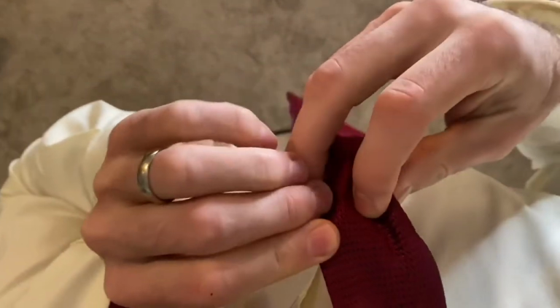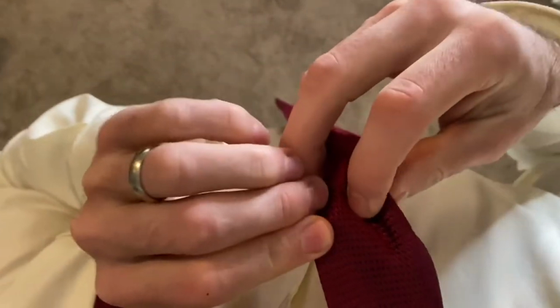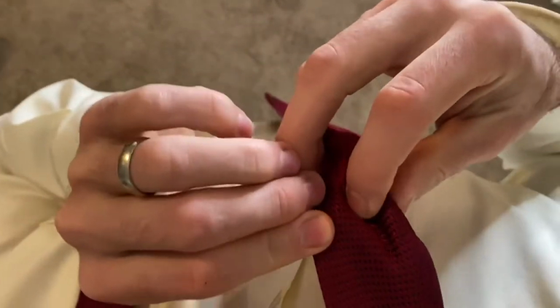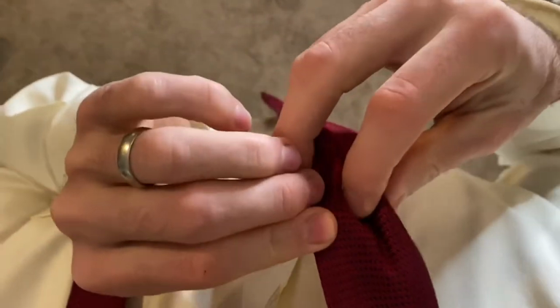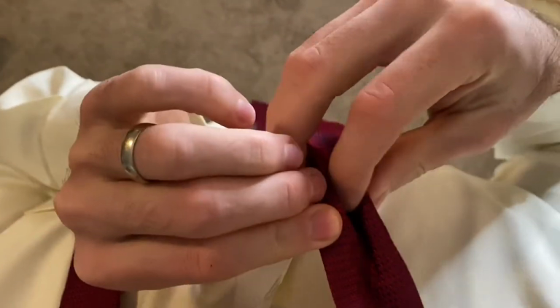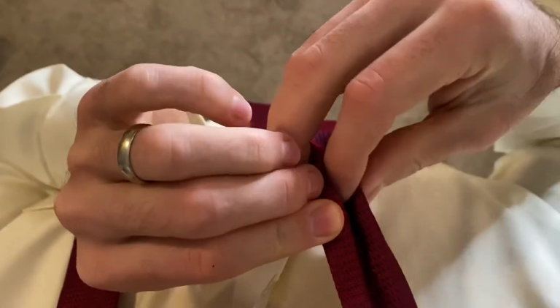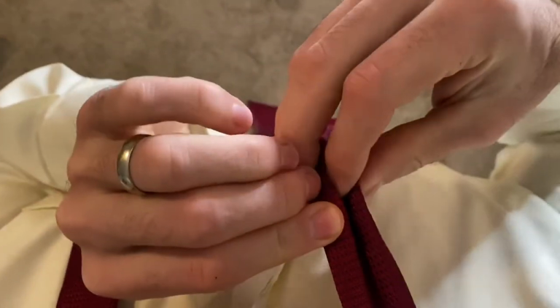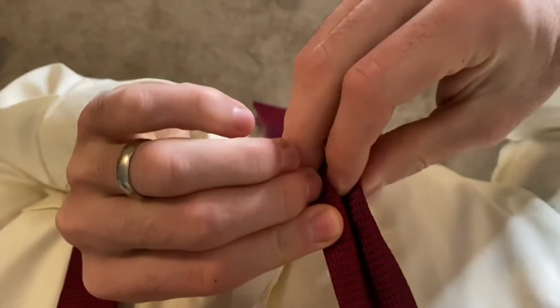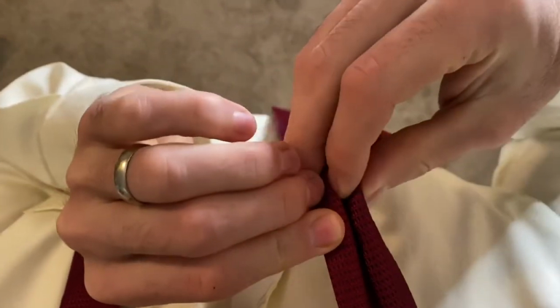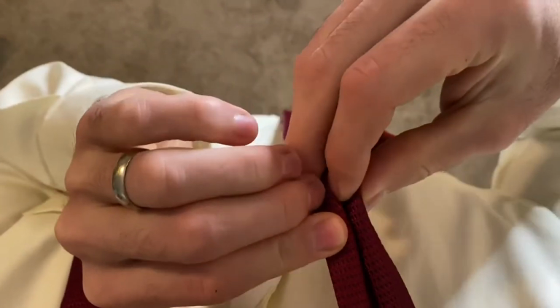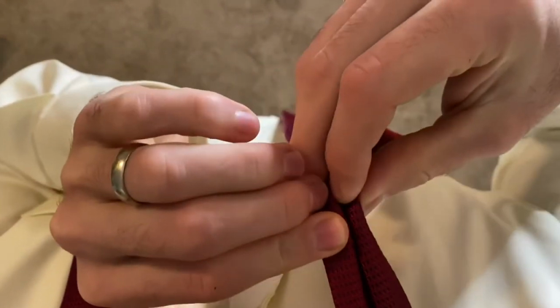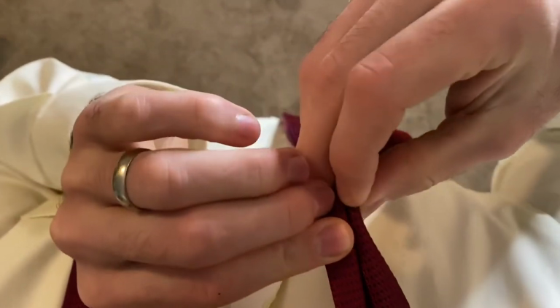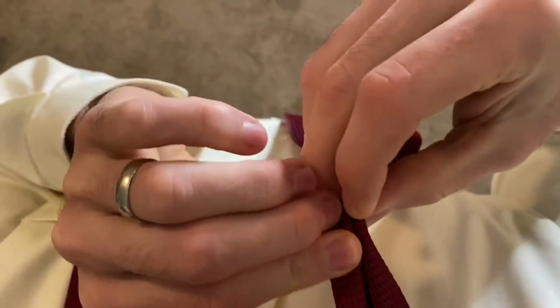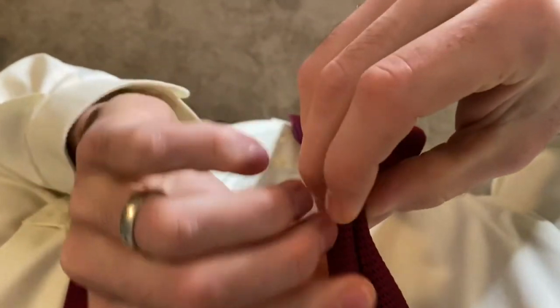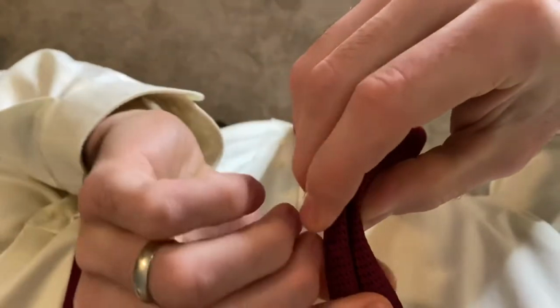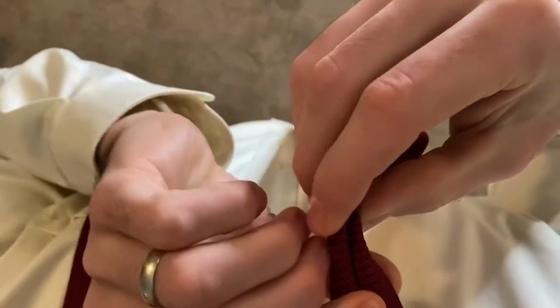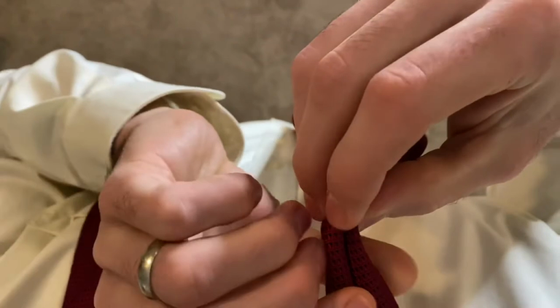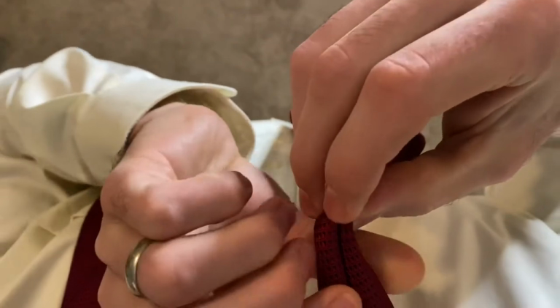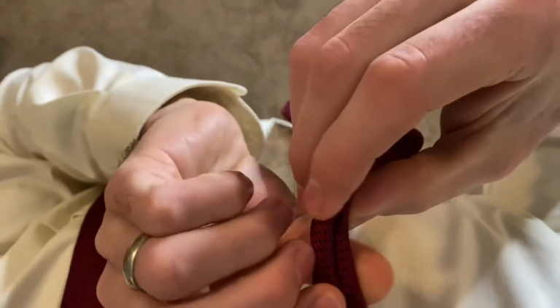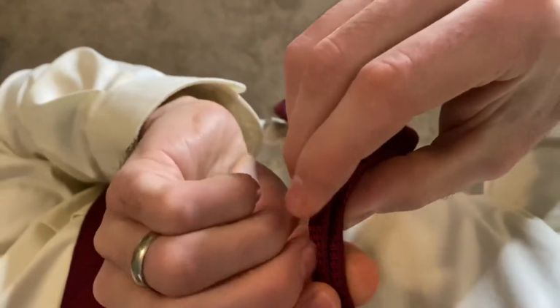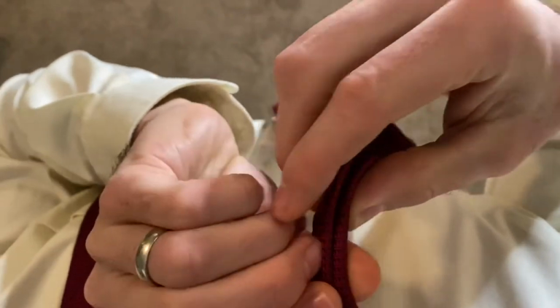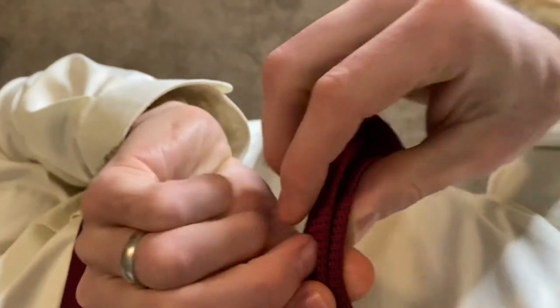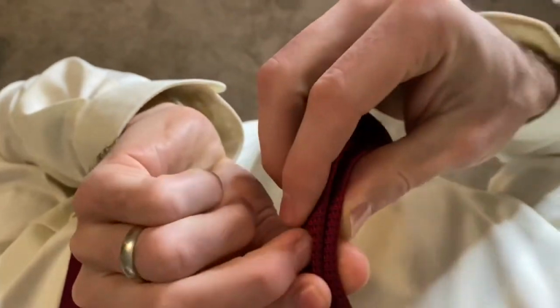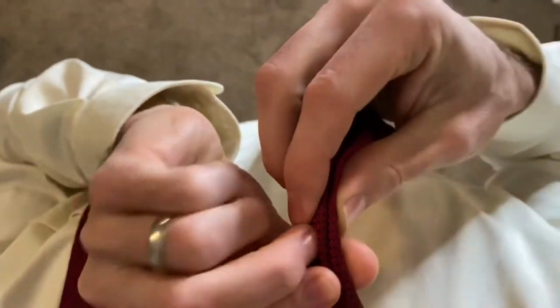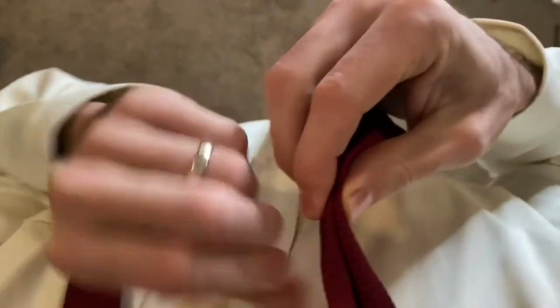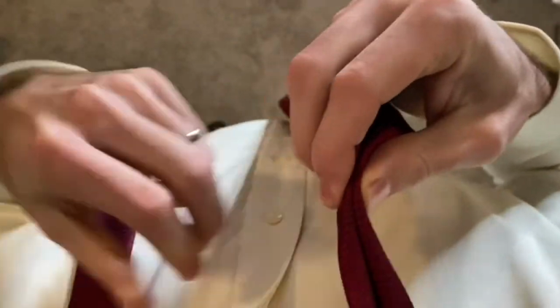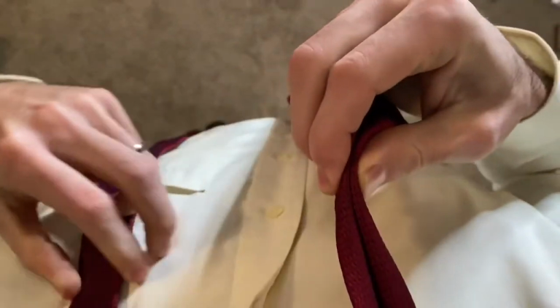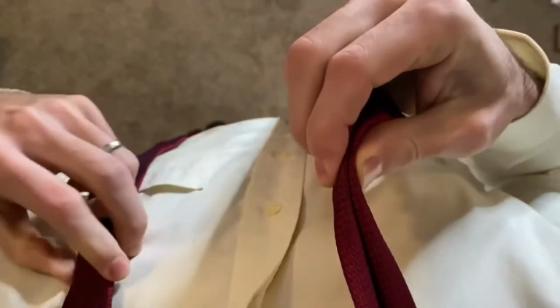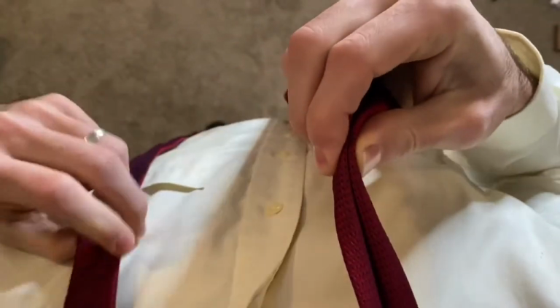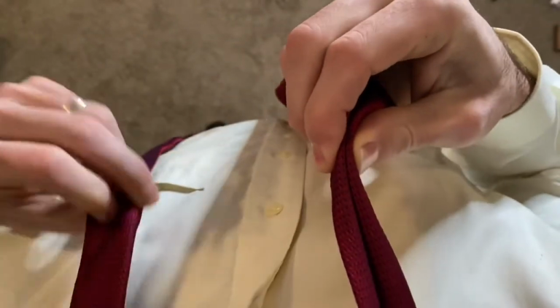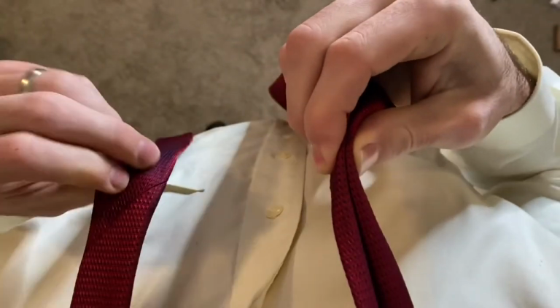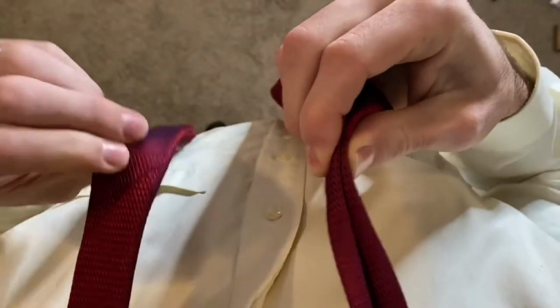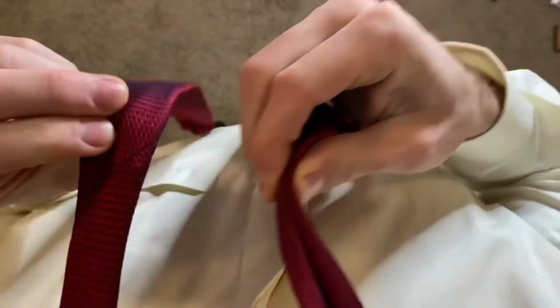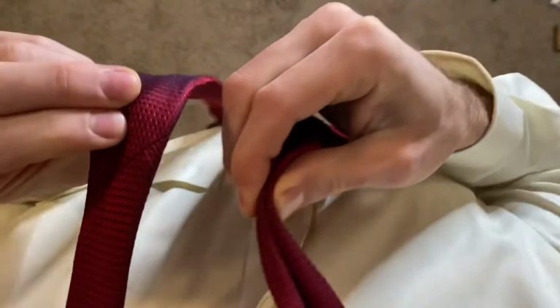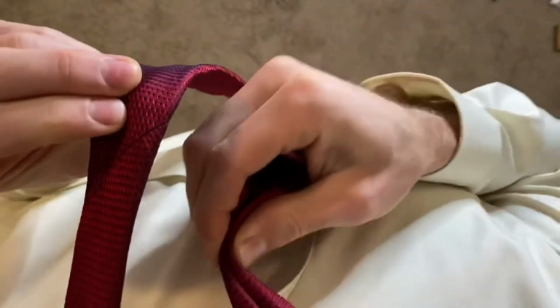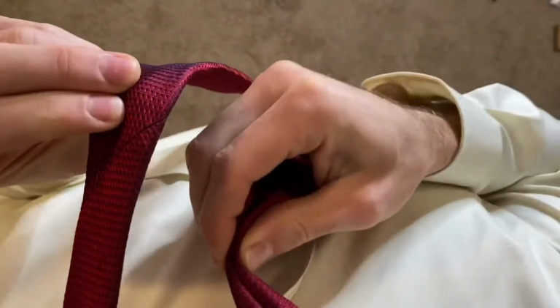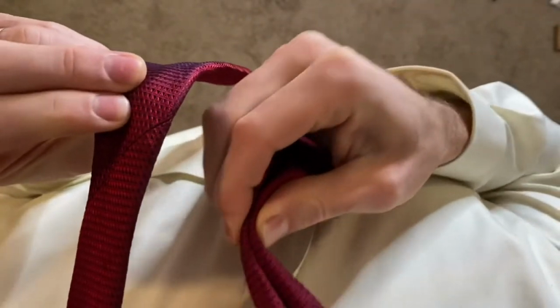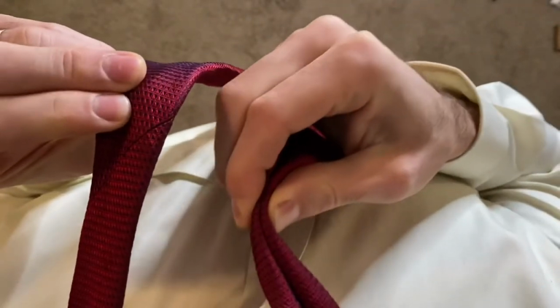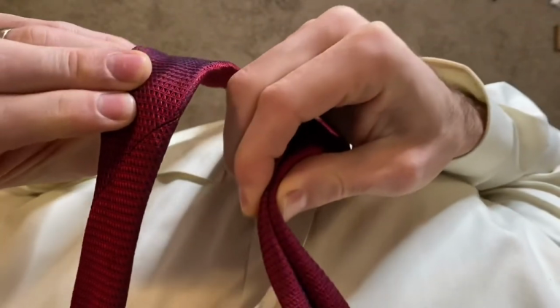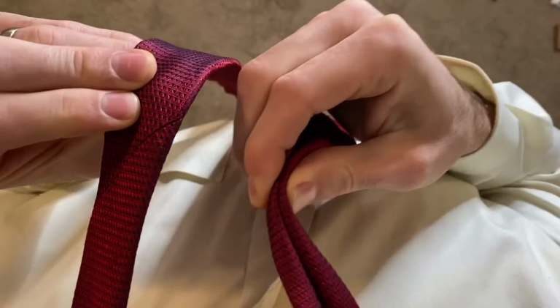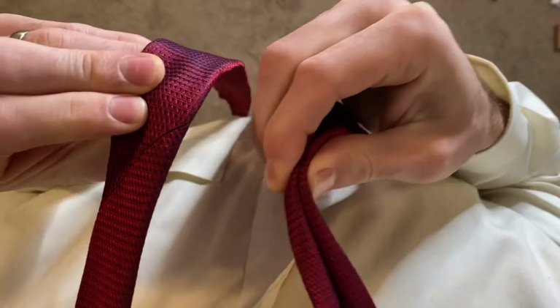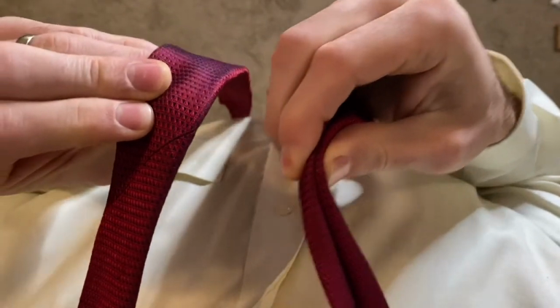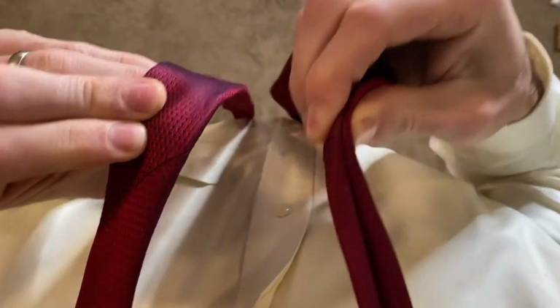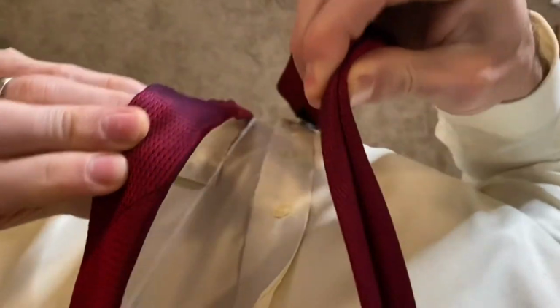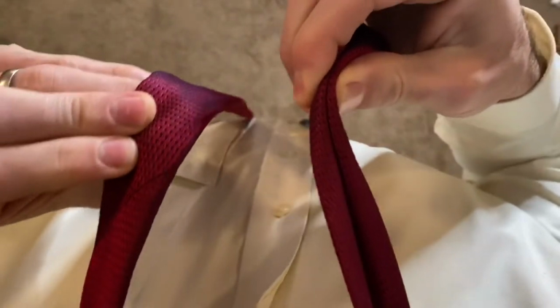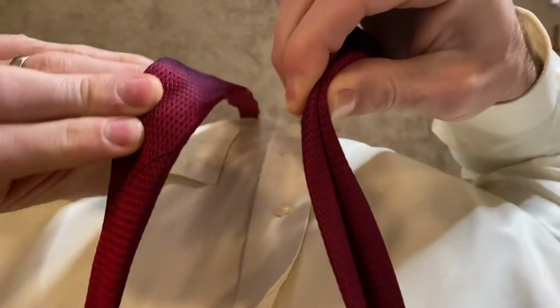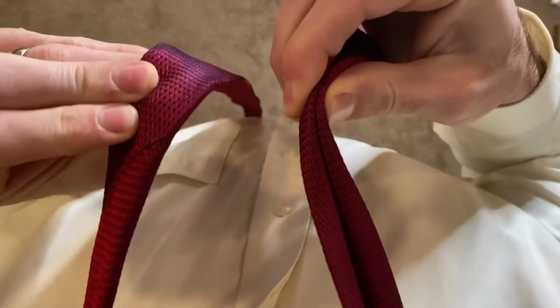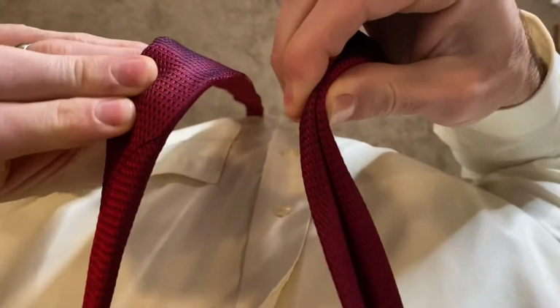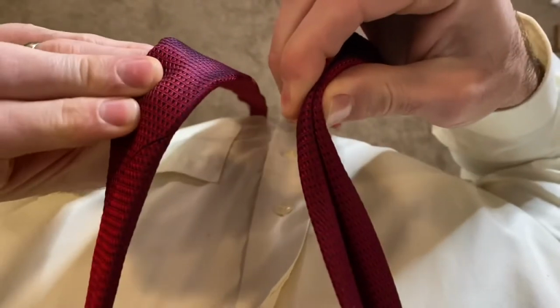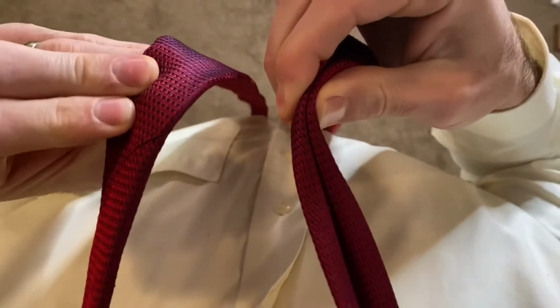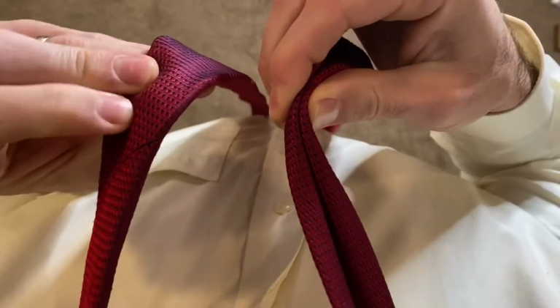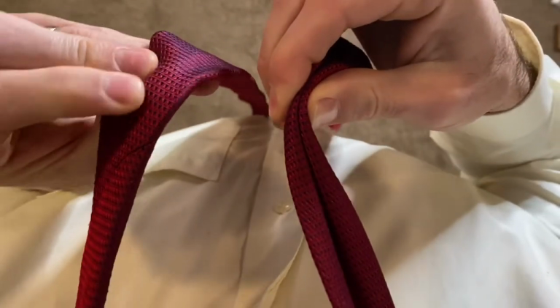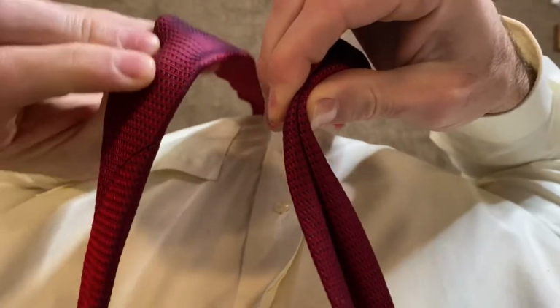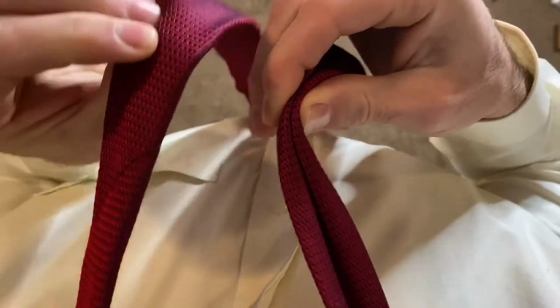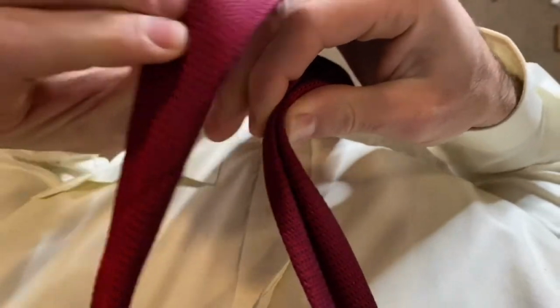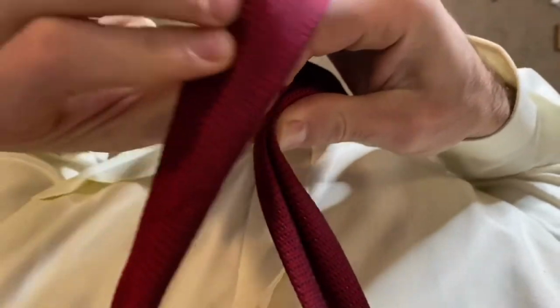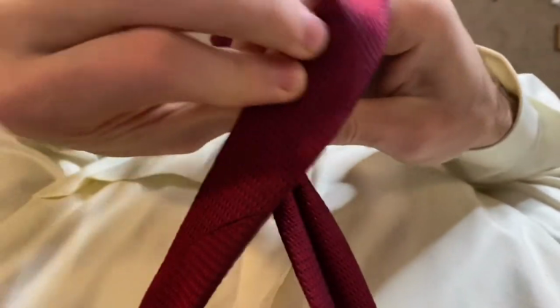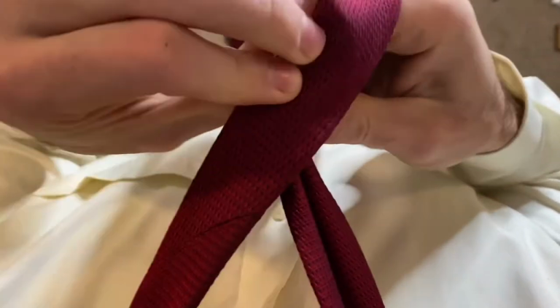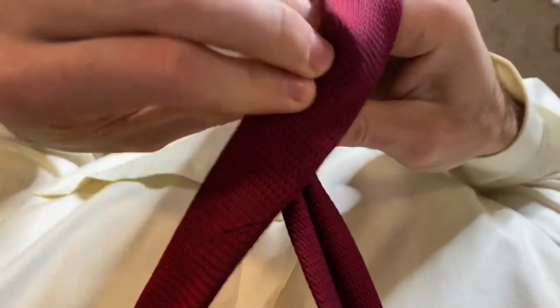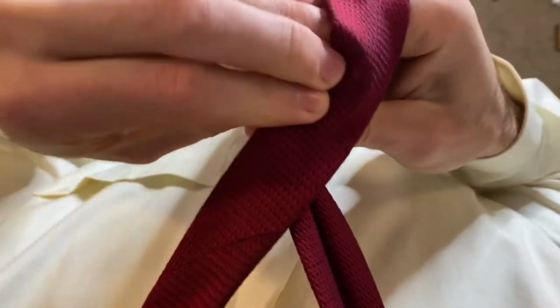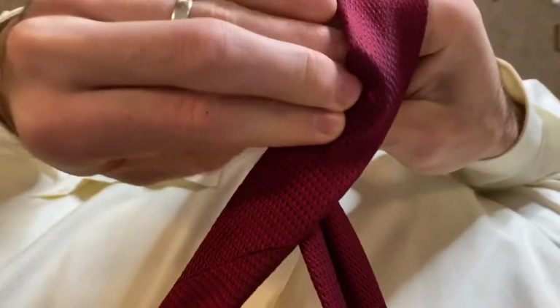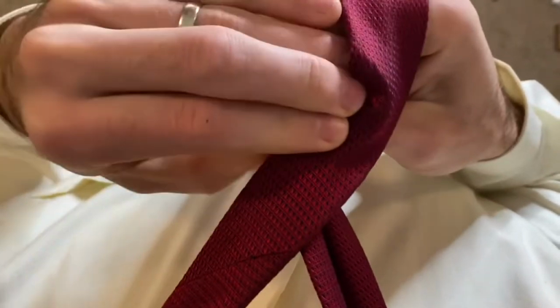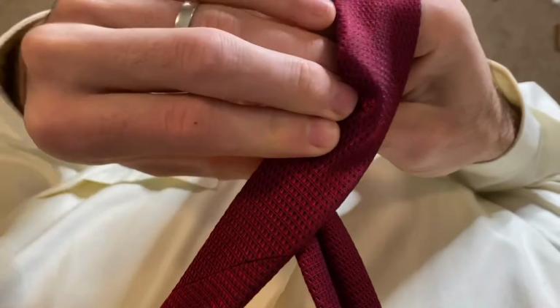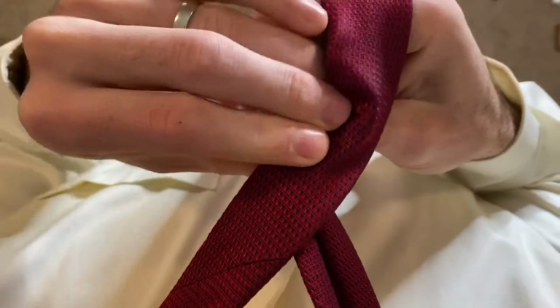Form a crease with the wide end of the tie. Bring the thin end over that and form an X.